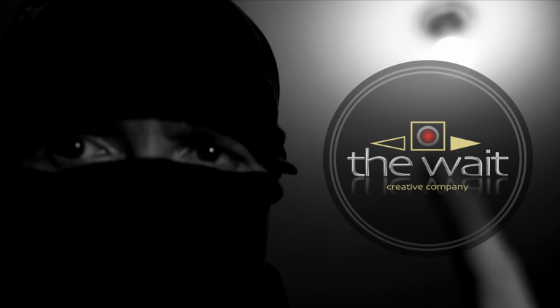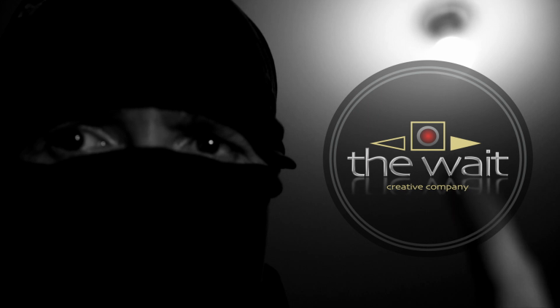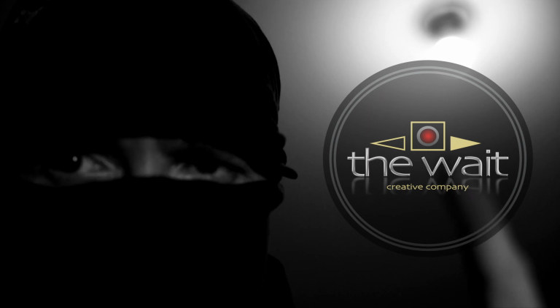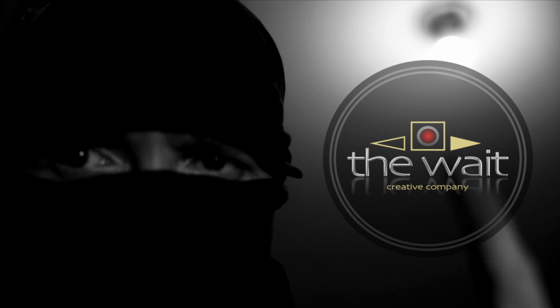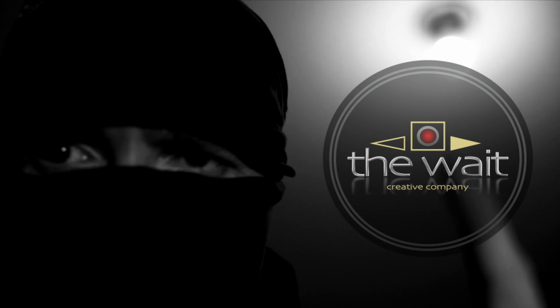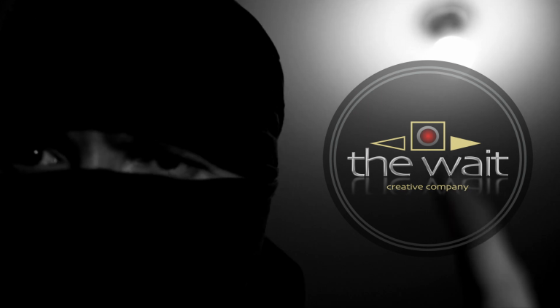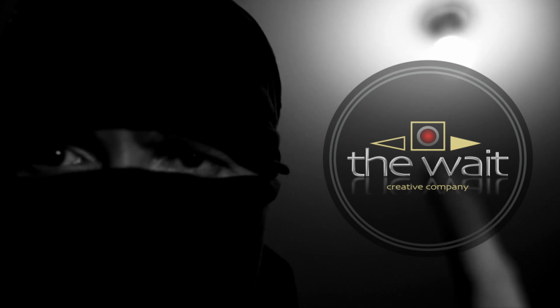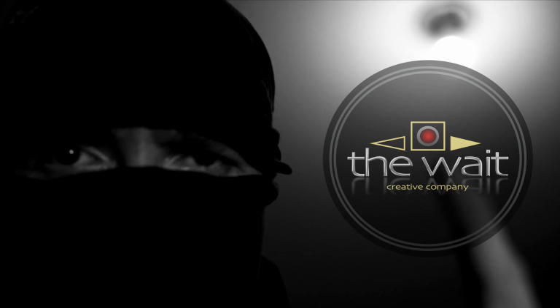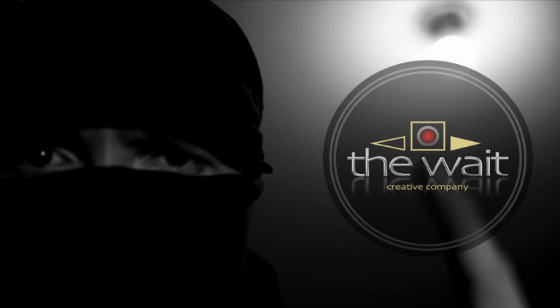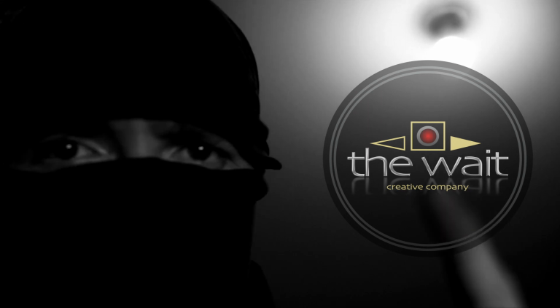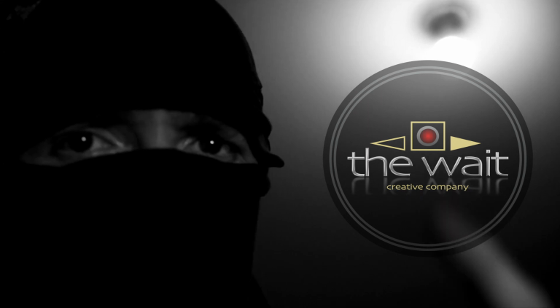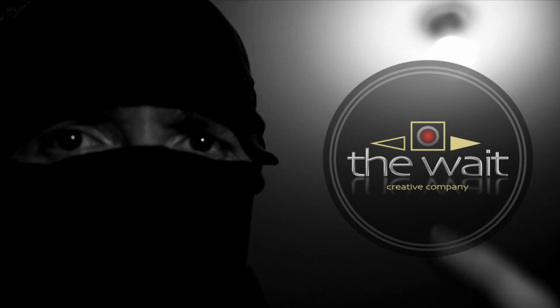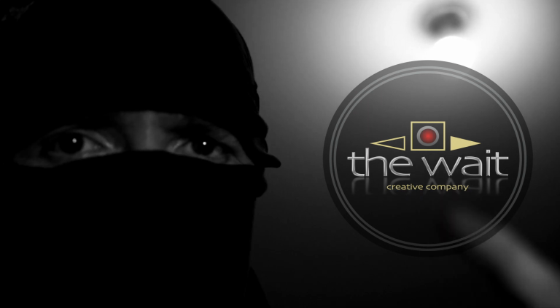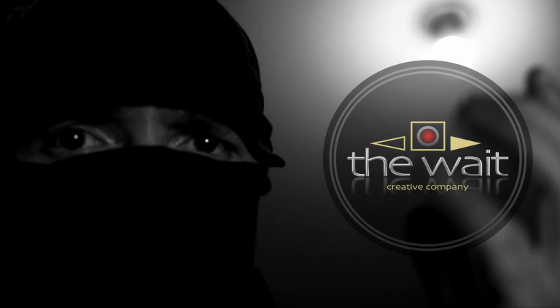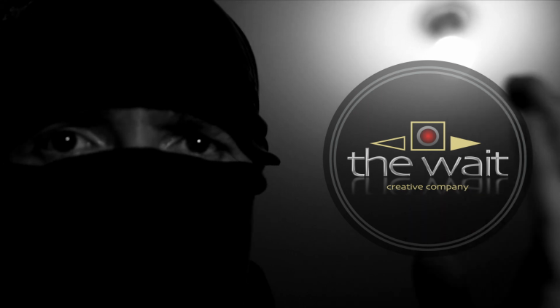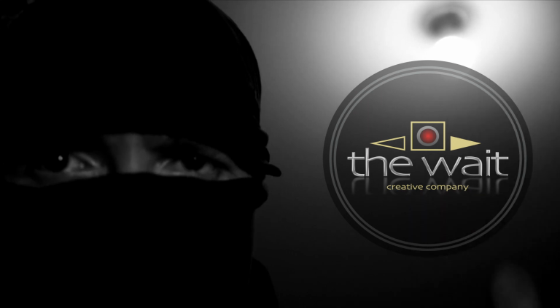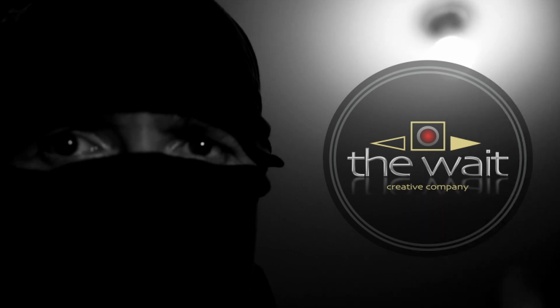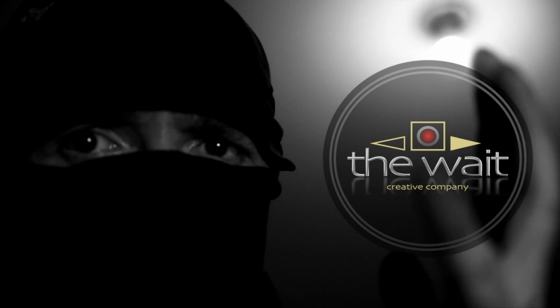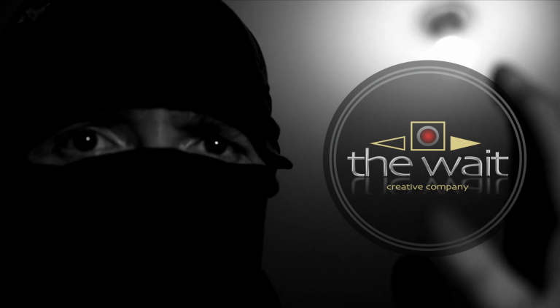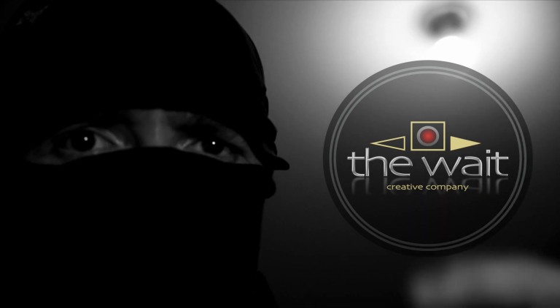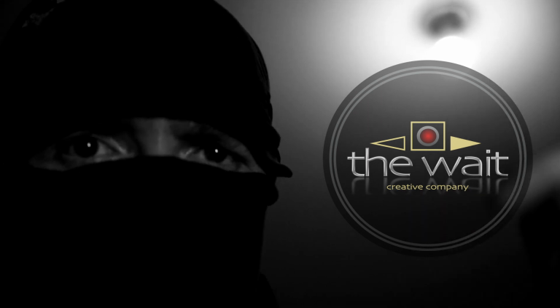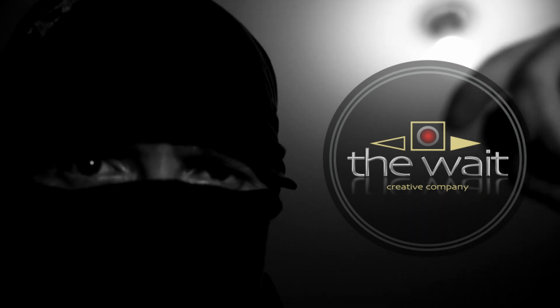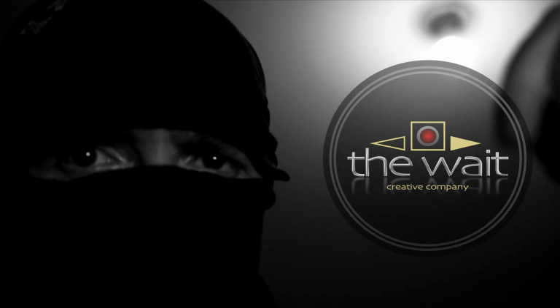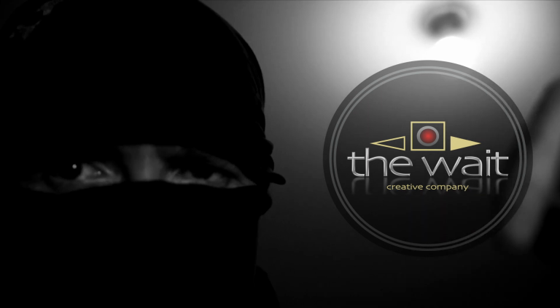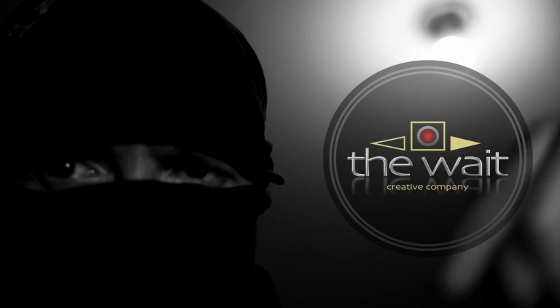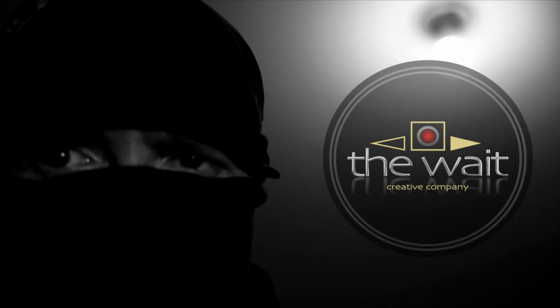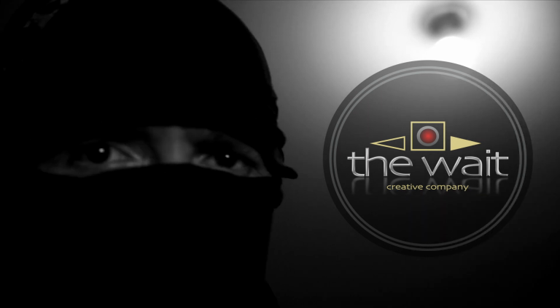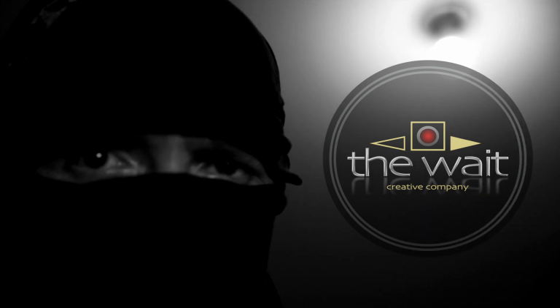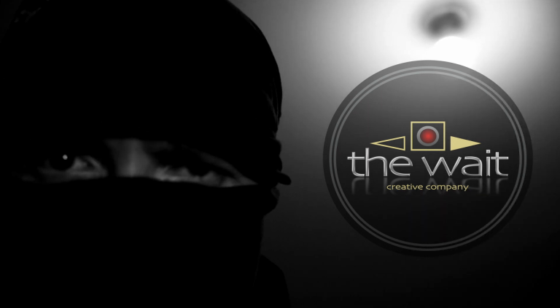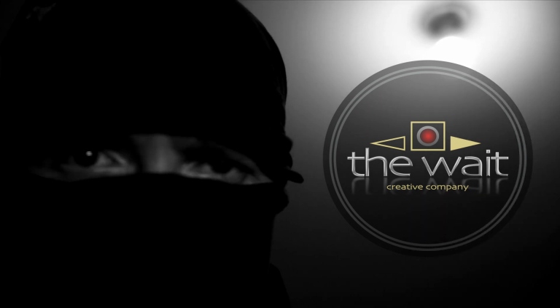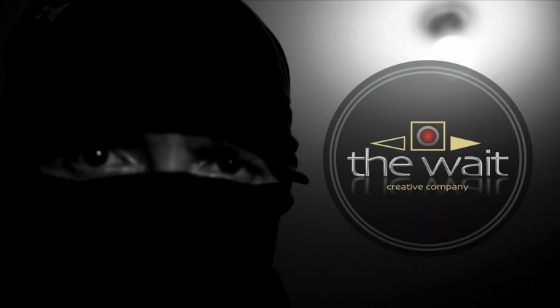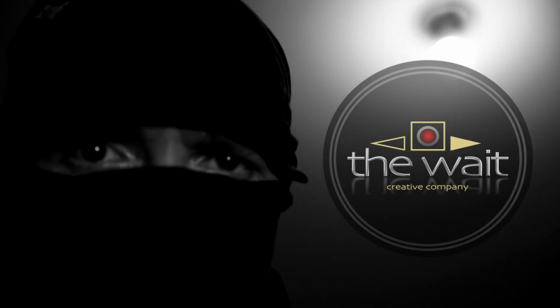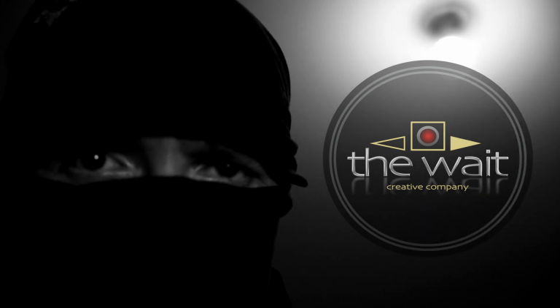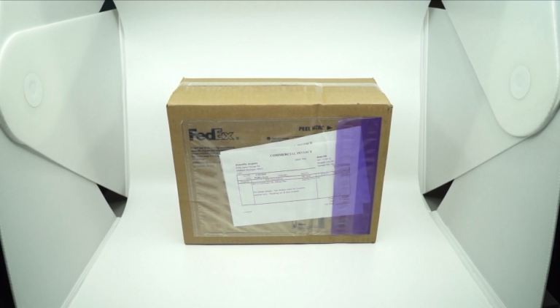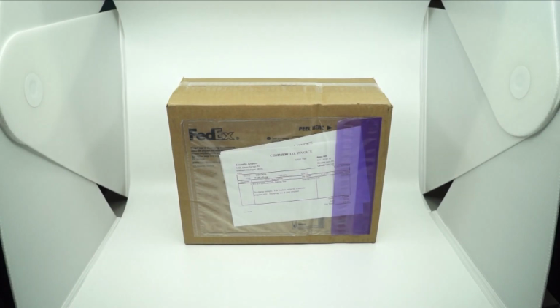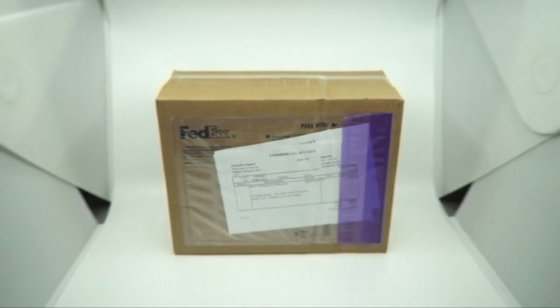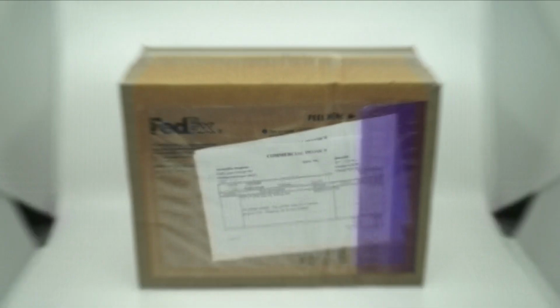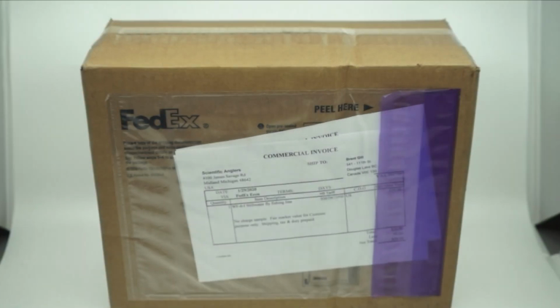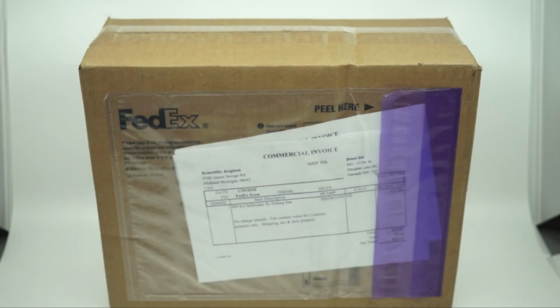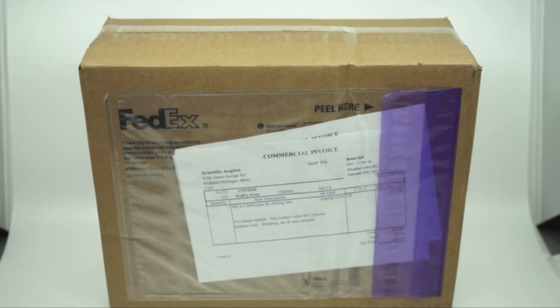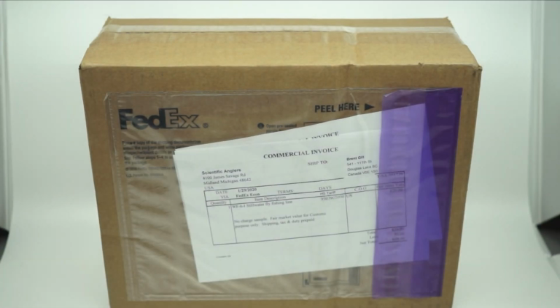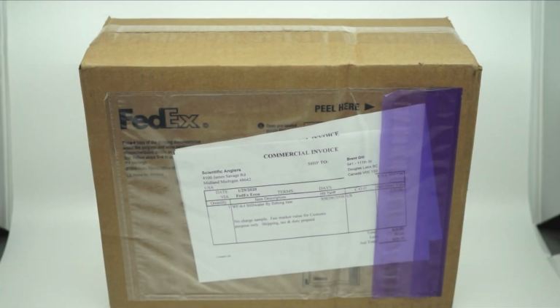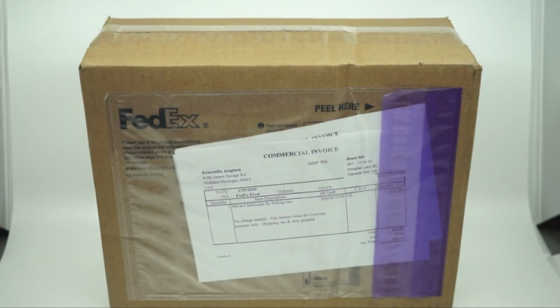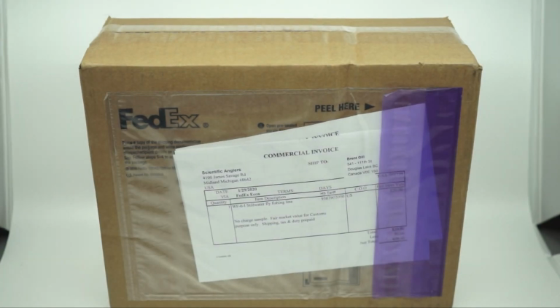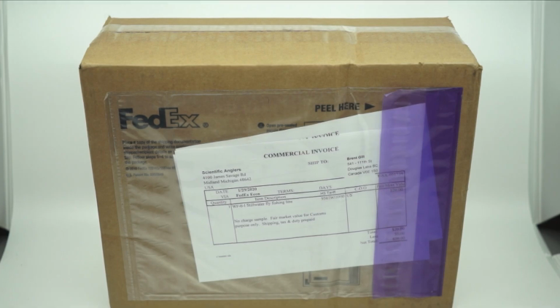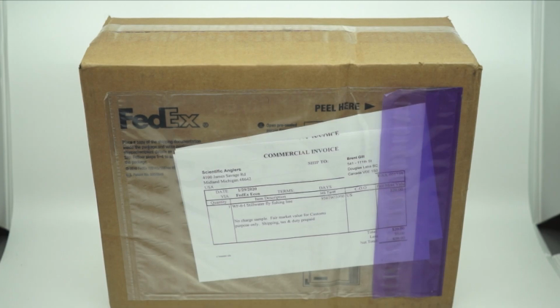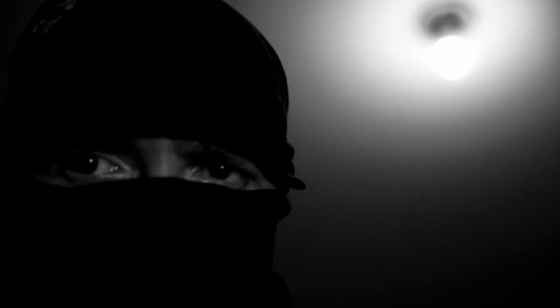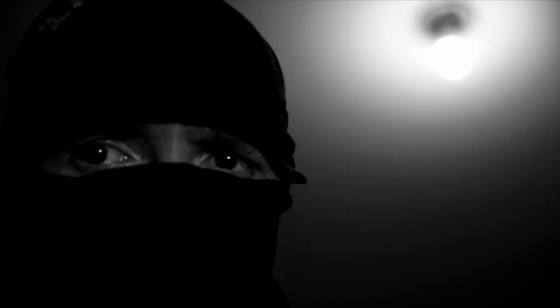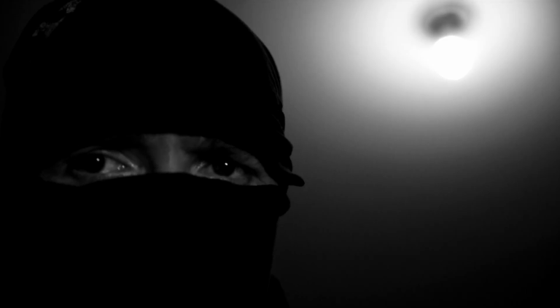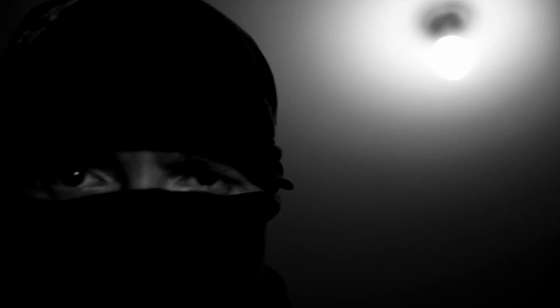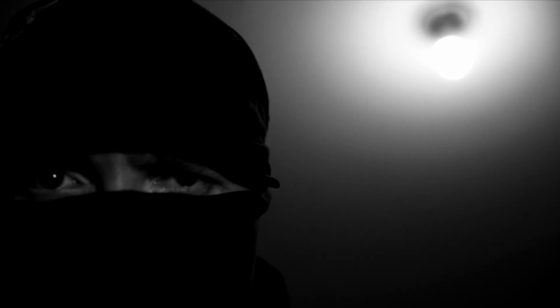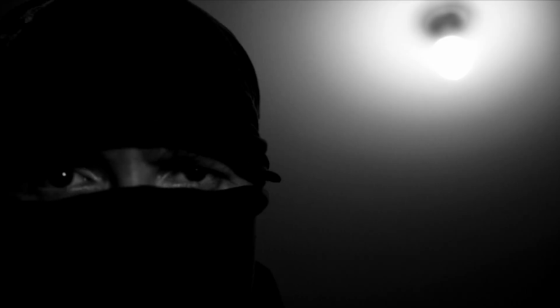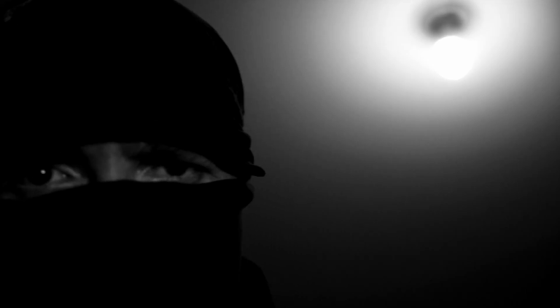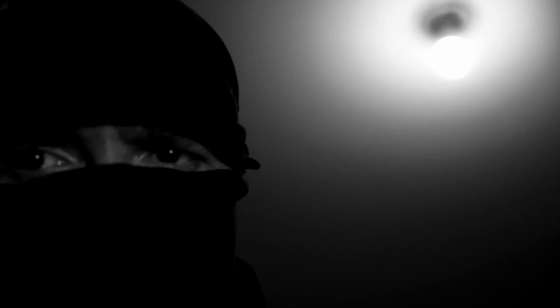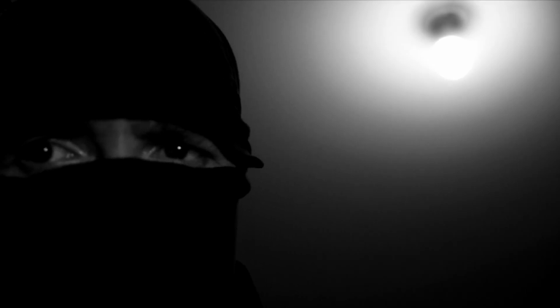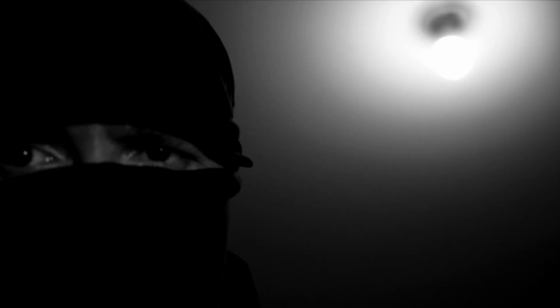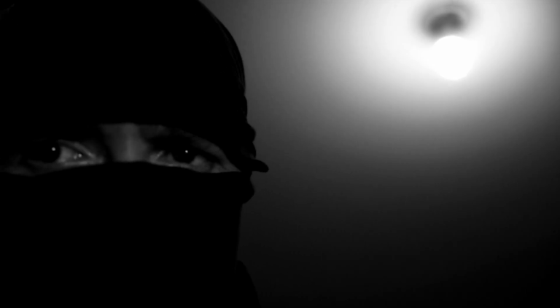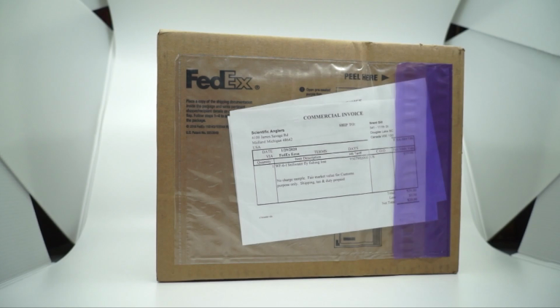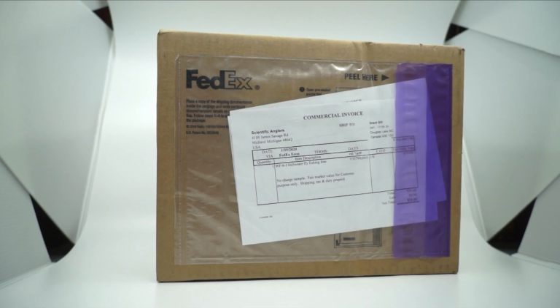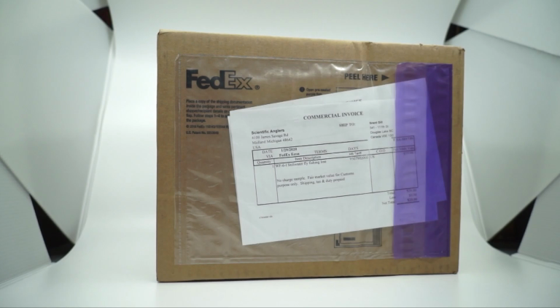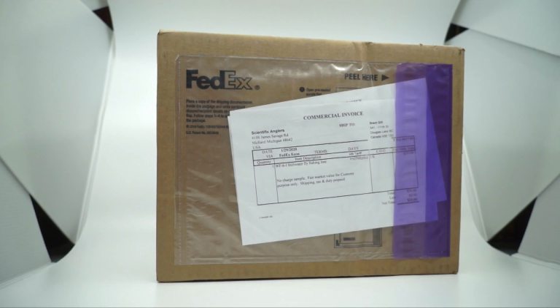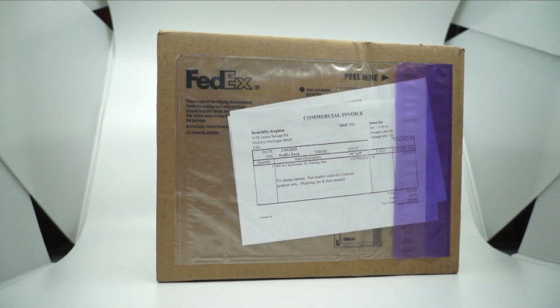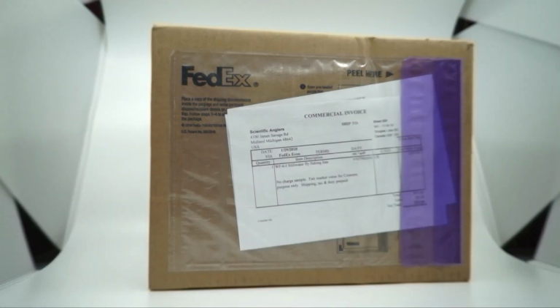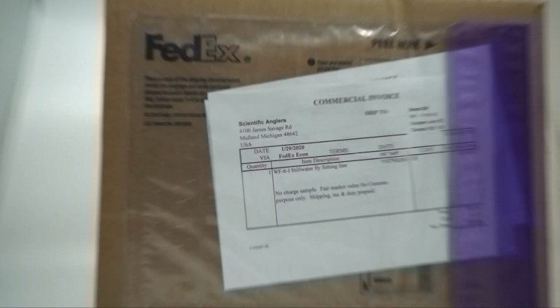It was an easy Friday and the mailman arrived at my door and said, 'Here, you have mail.' I looked at the address and it said James Savage Road. Huh? Savage?